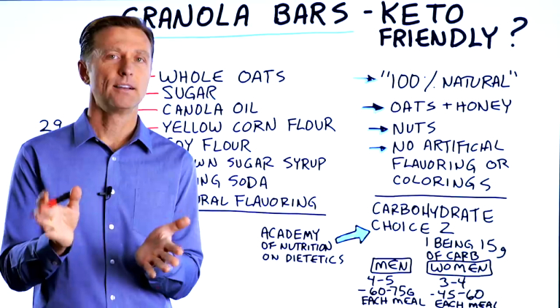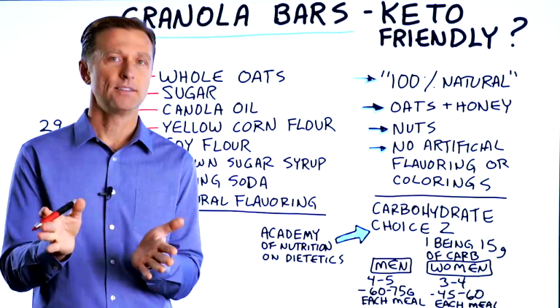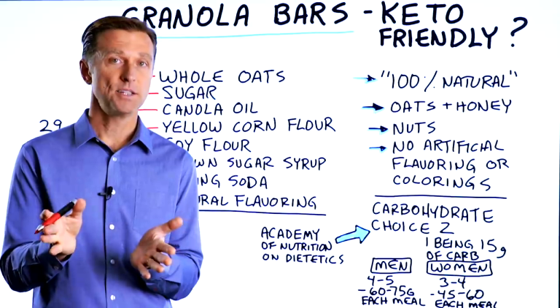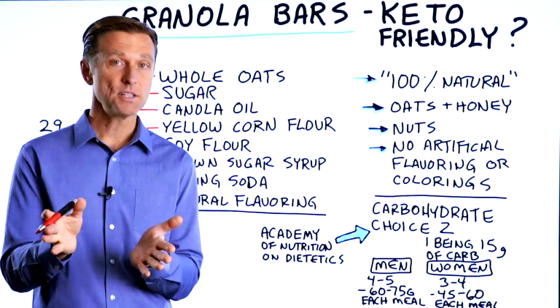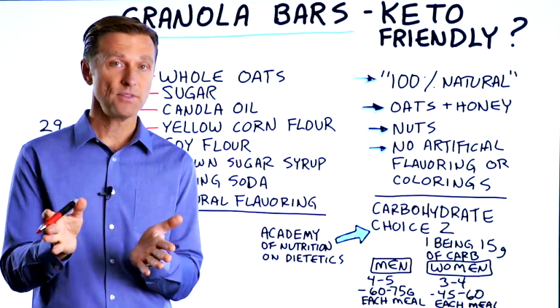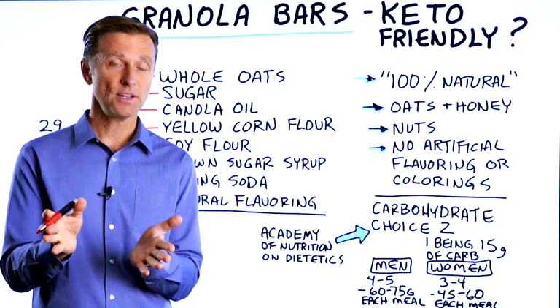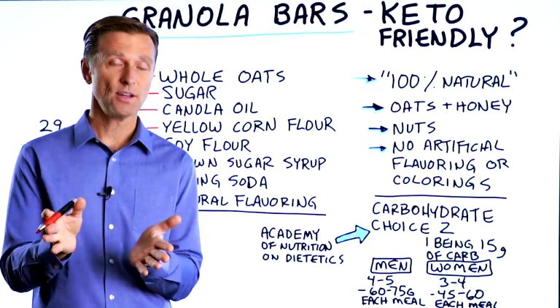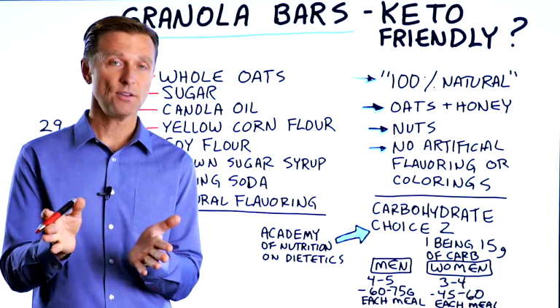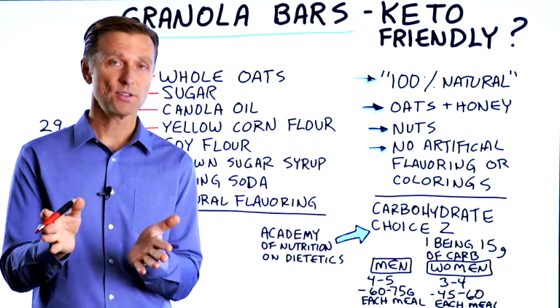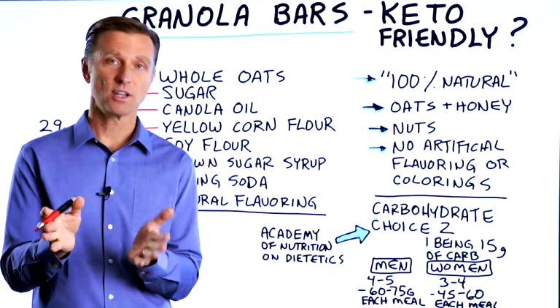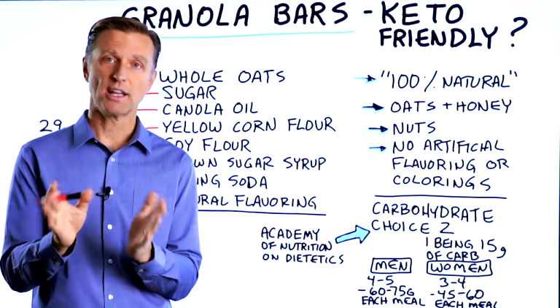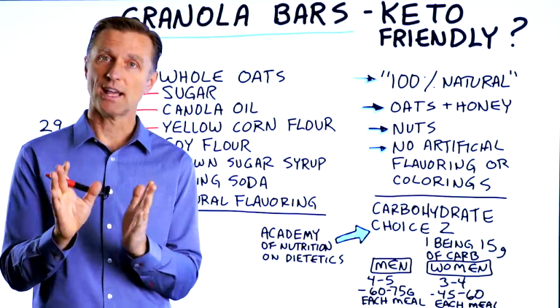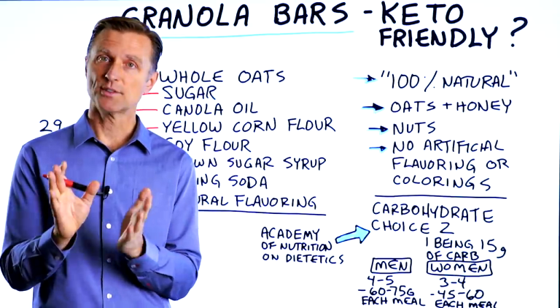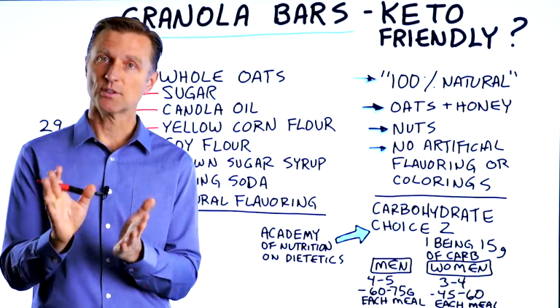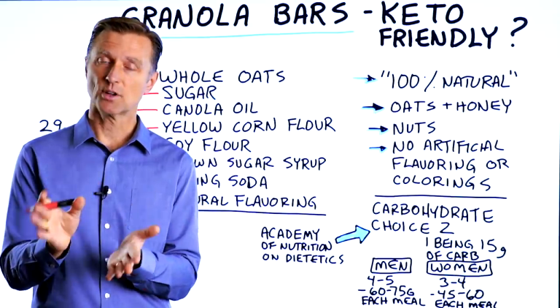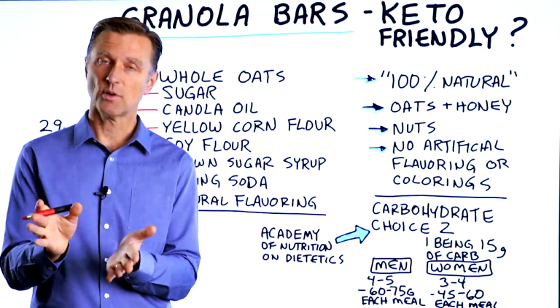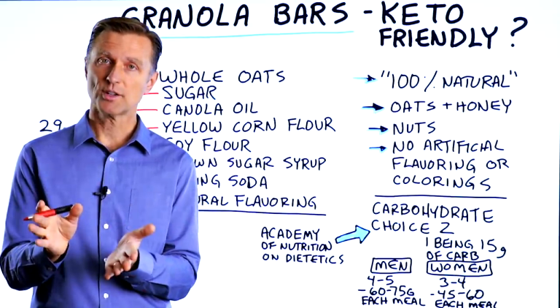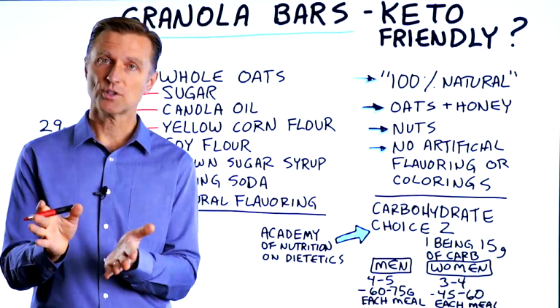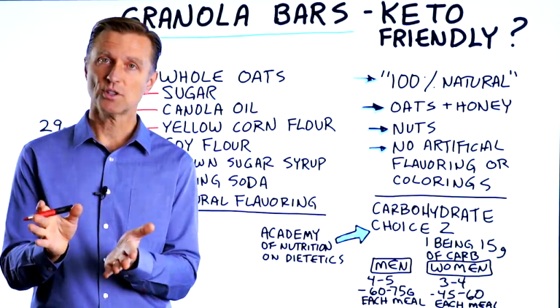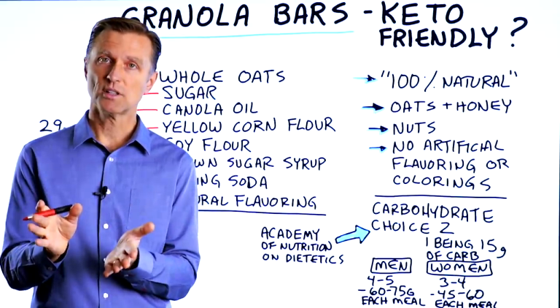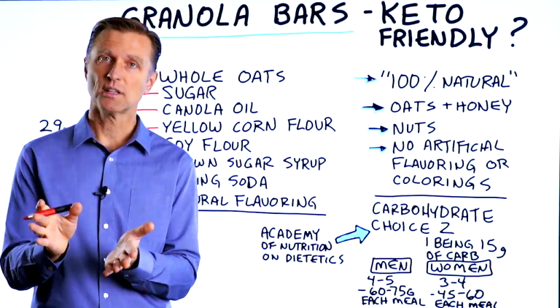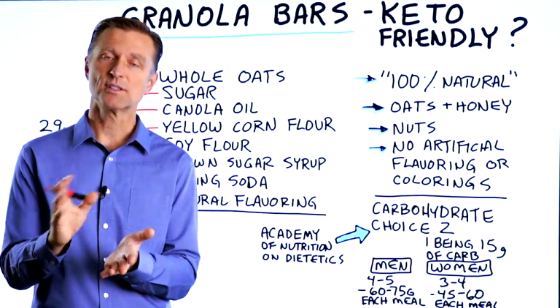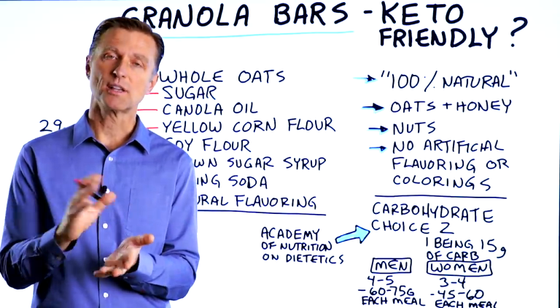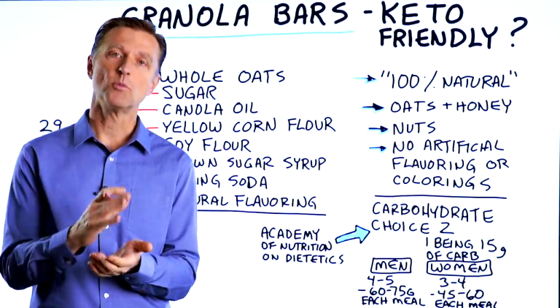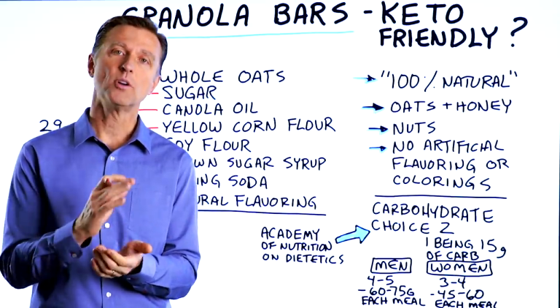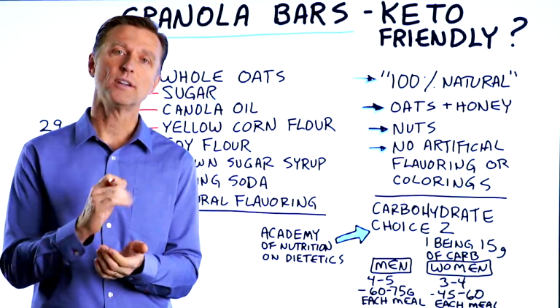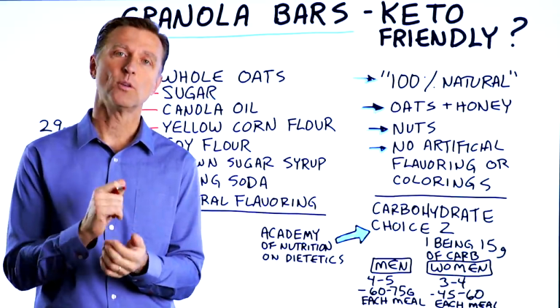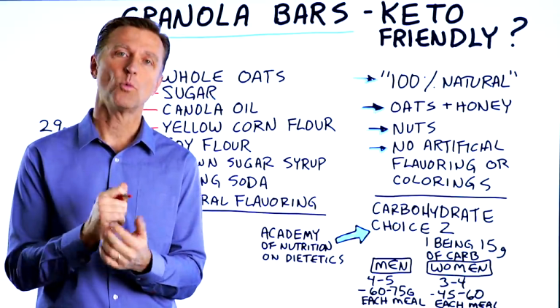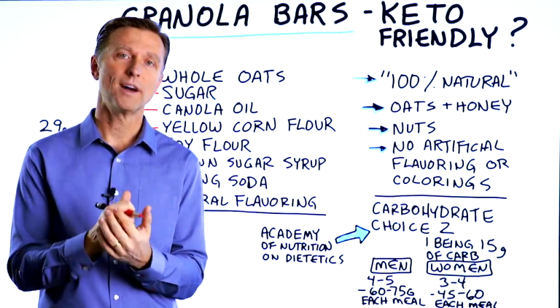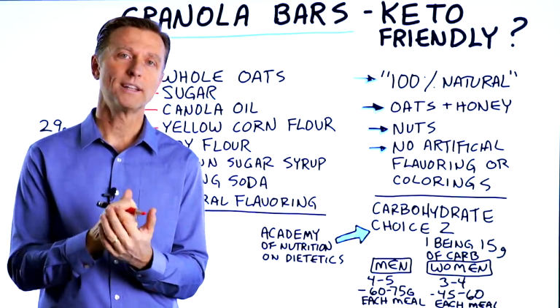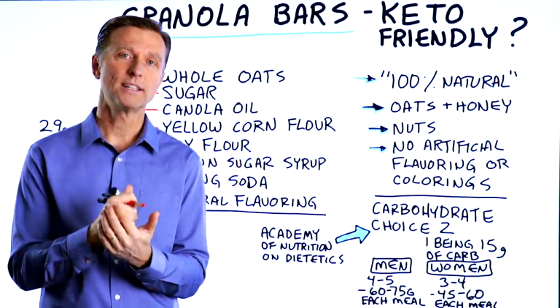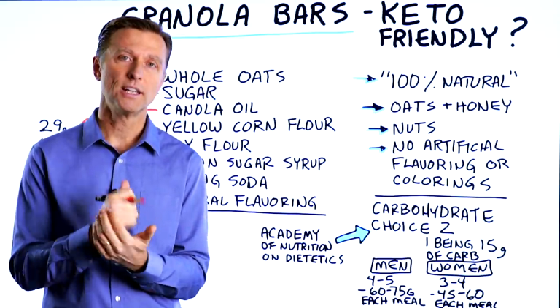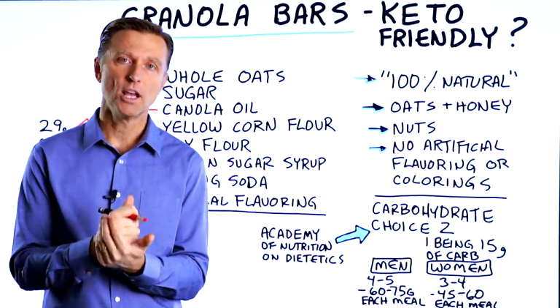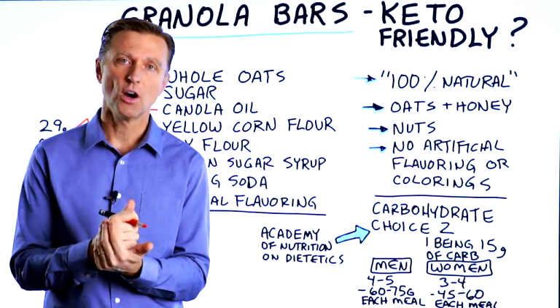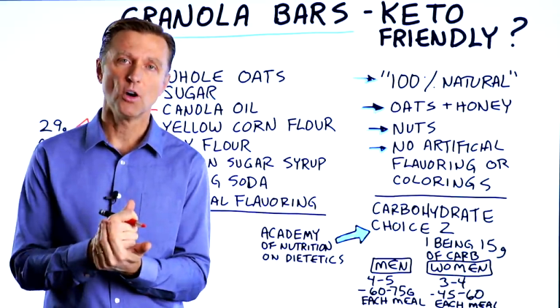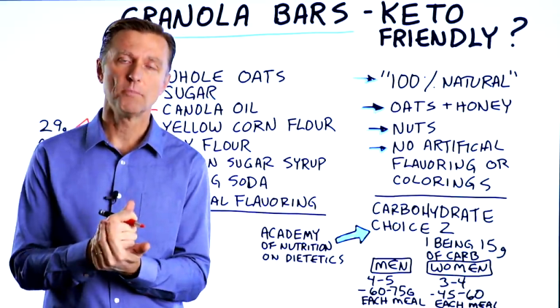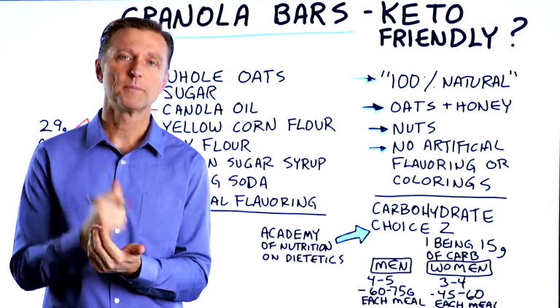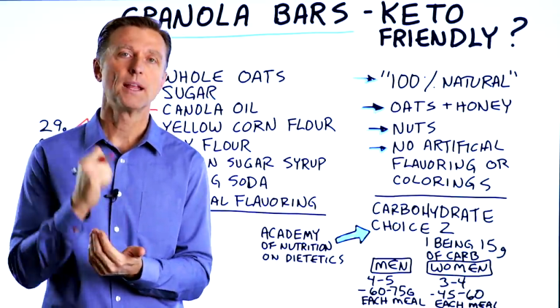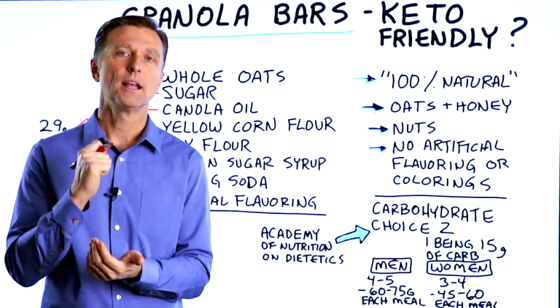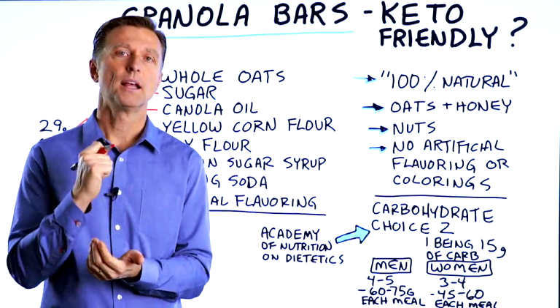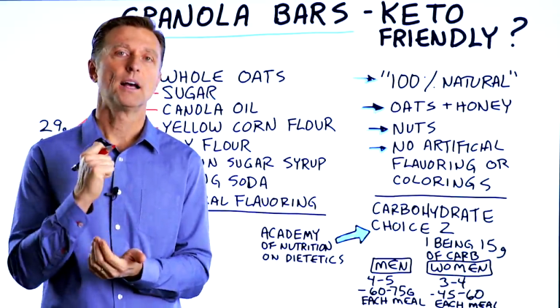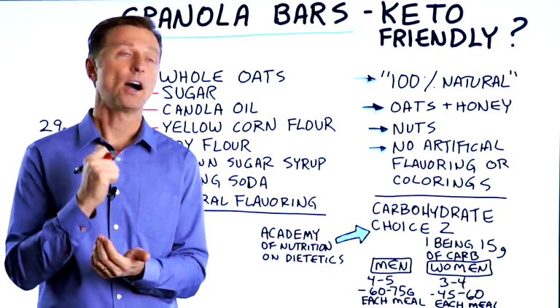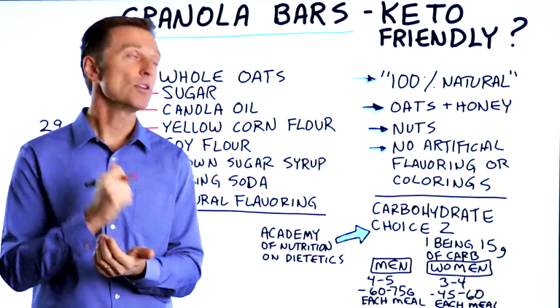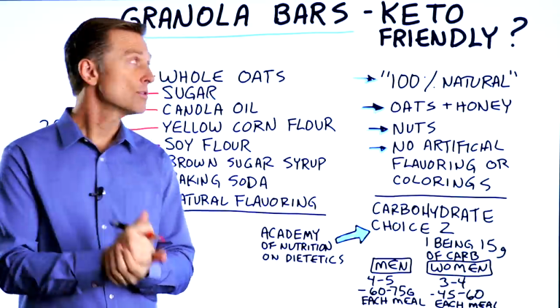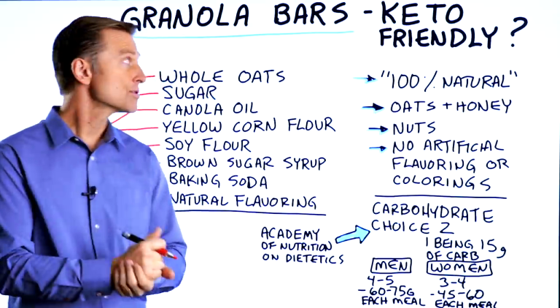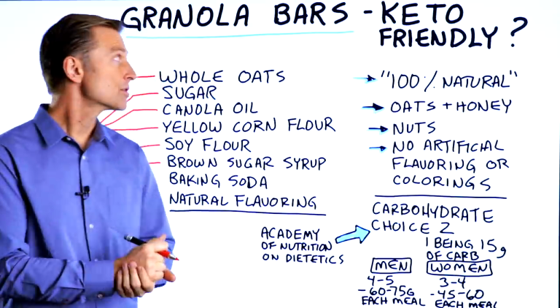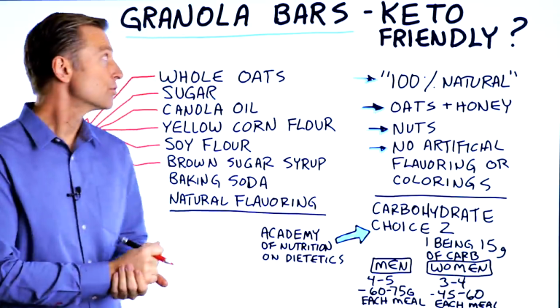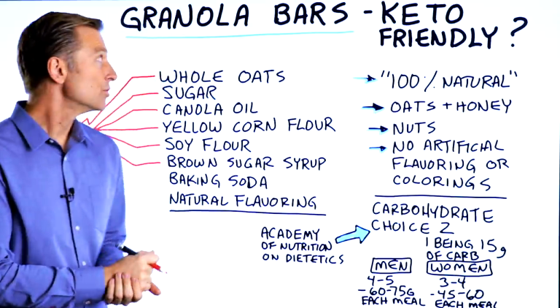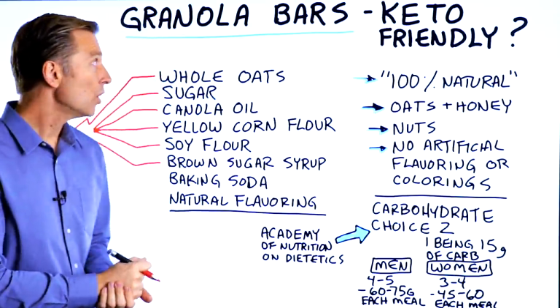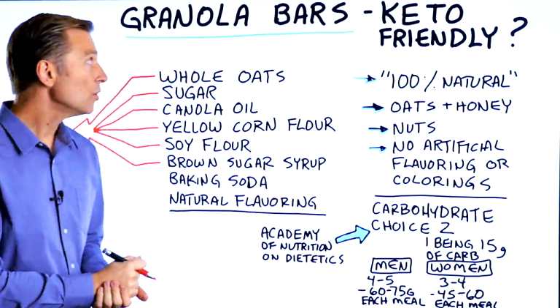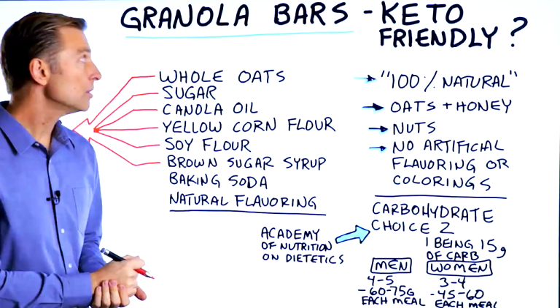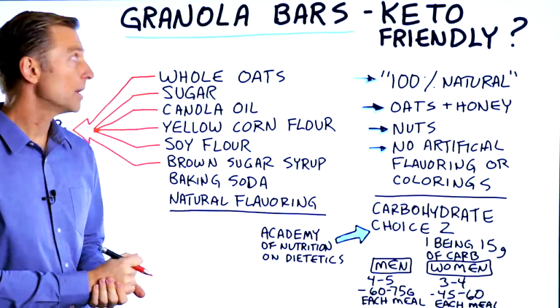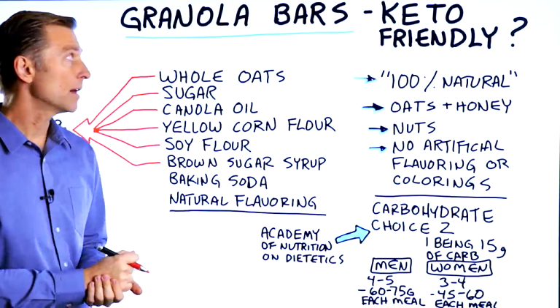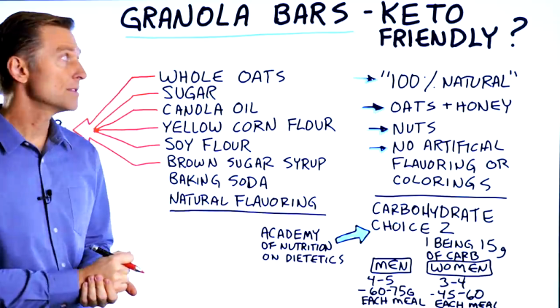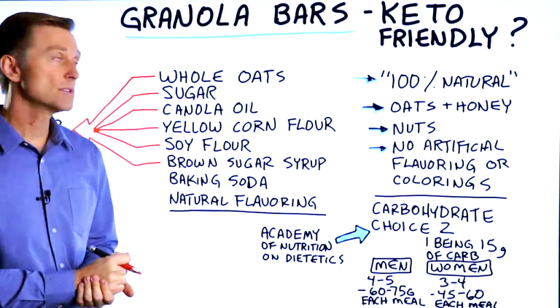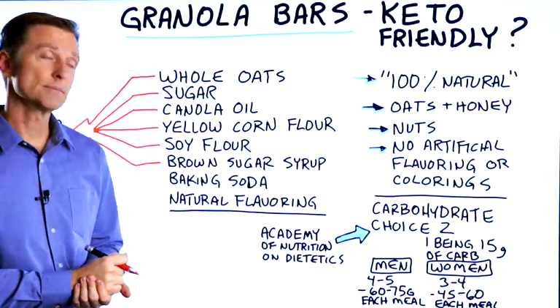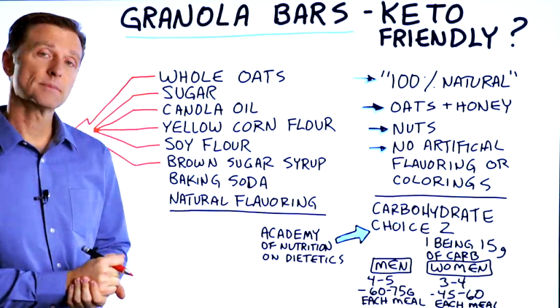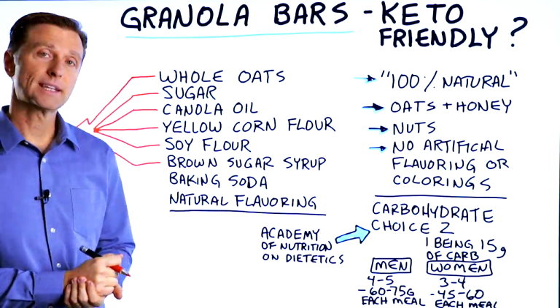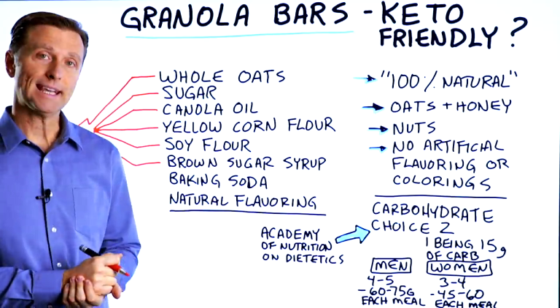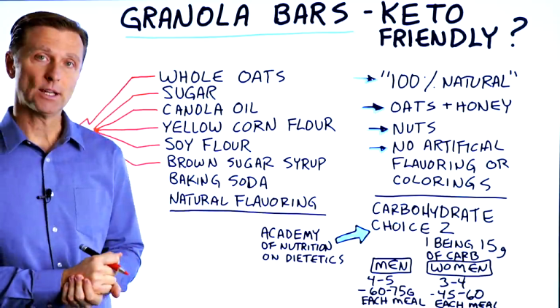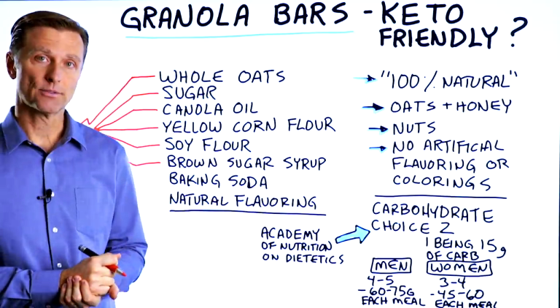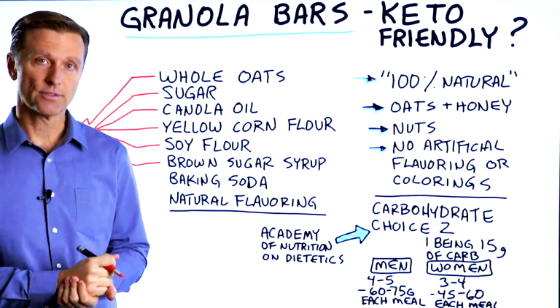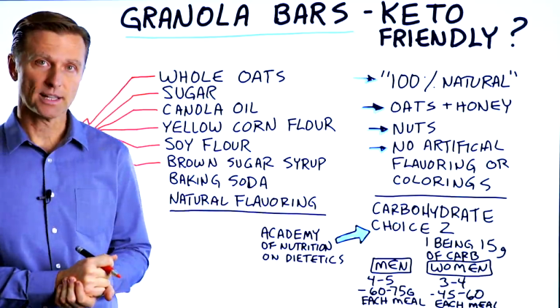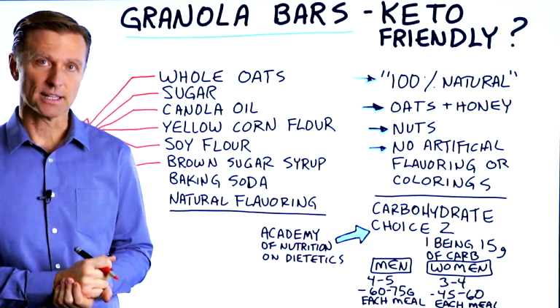This video is going to answer a question someone wanted to know: are those granola bars keto friendly?